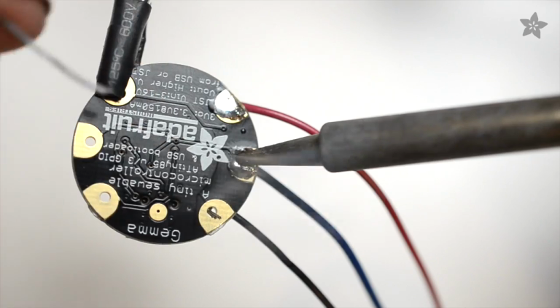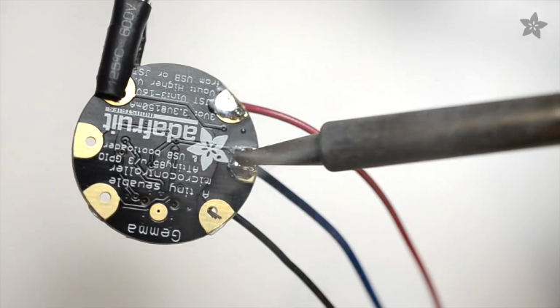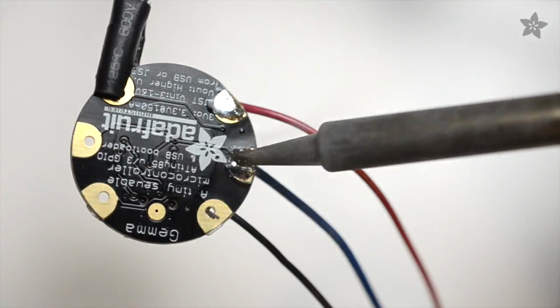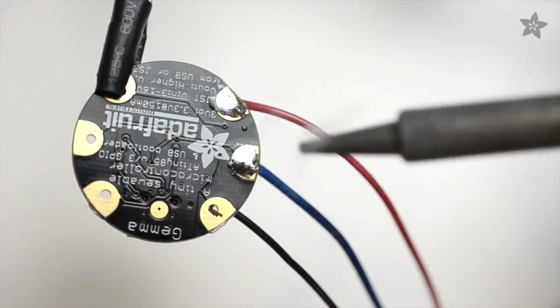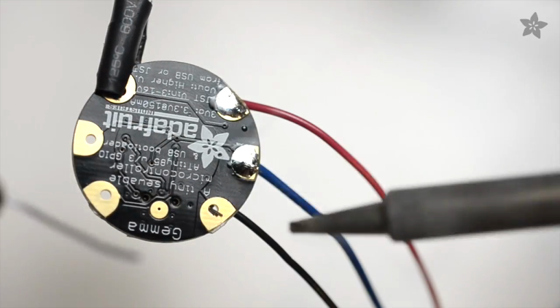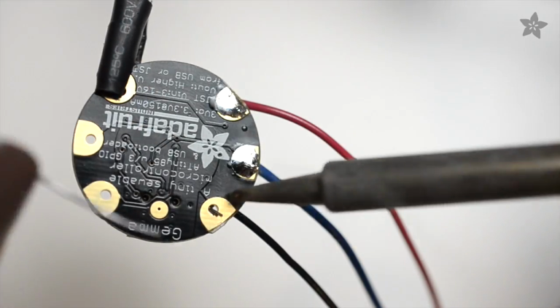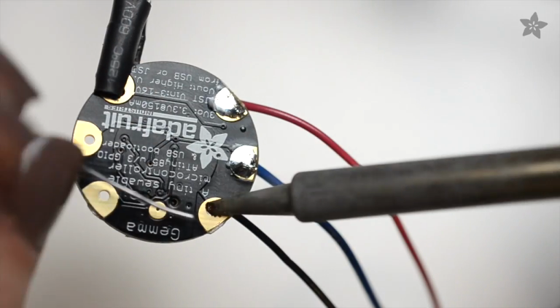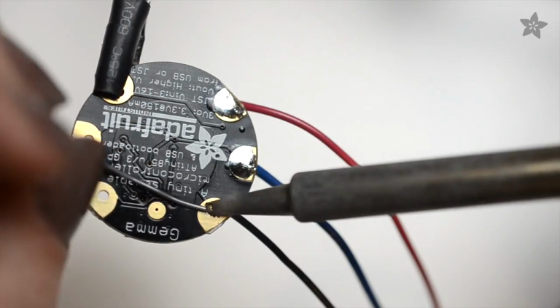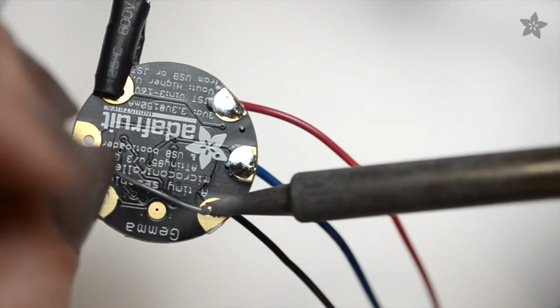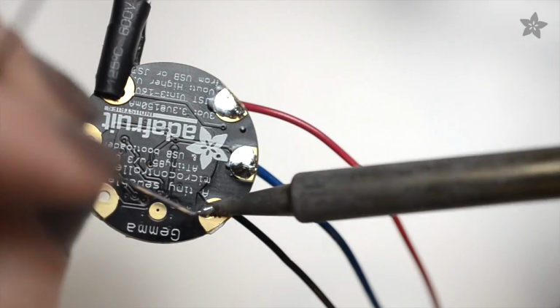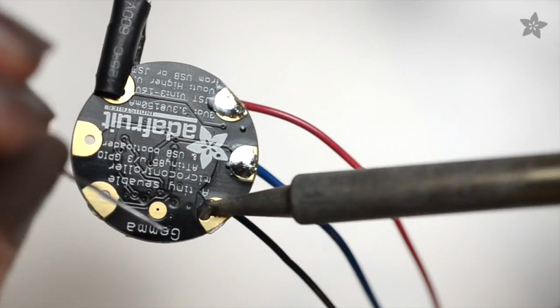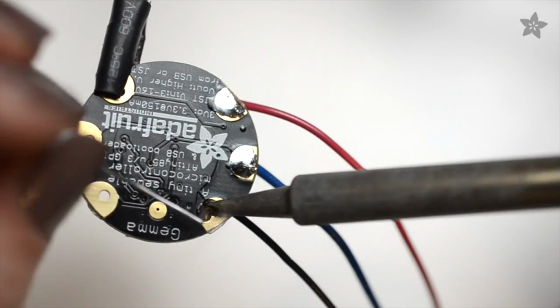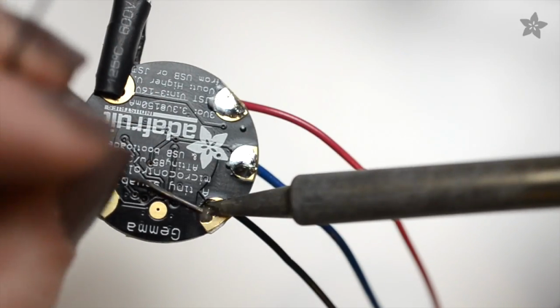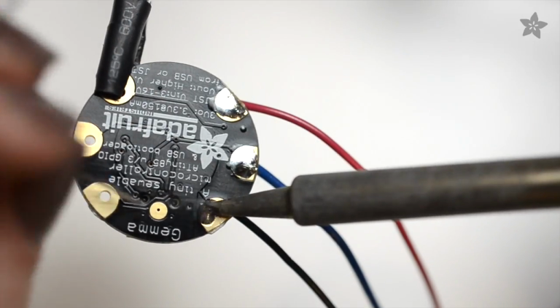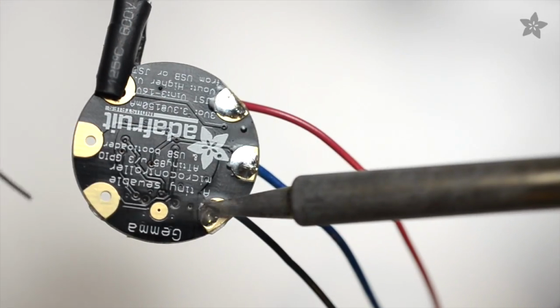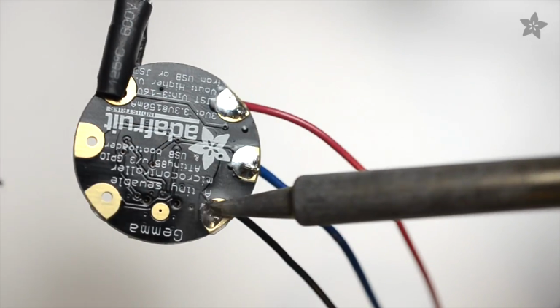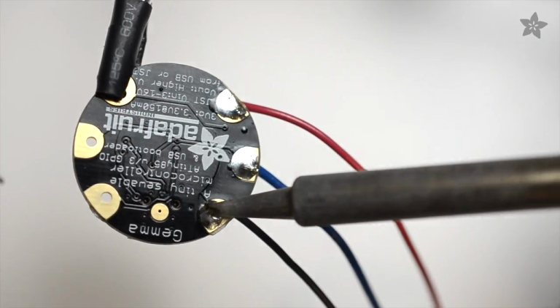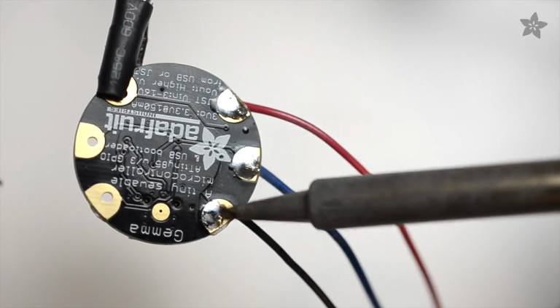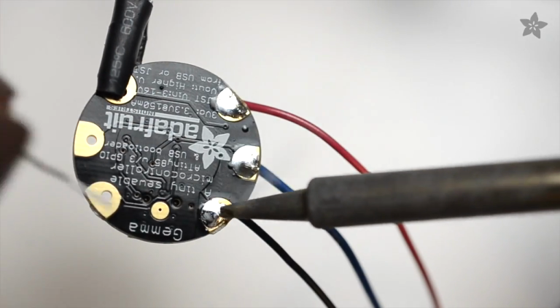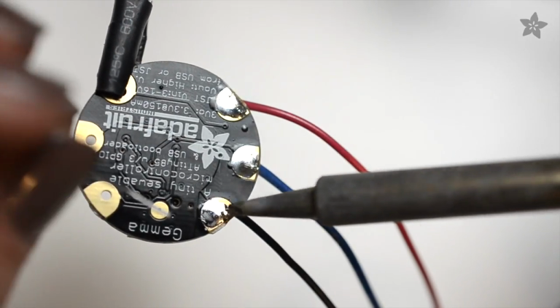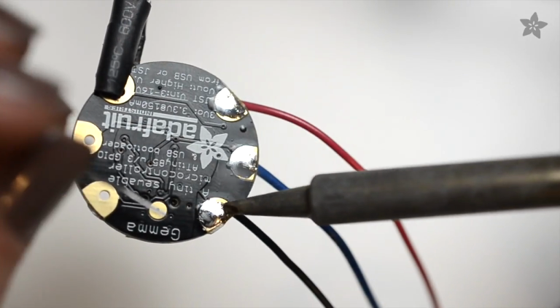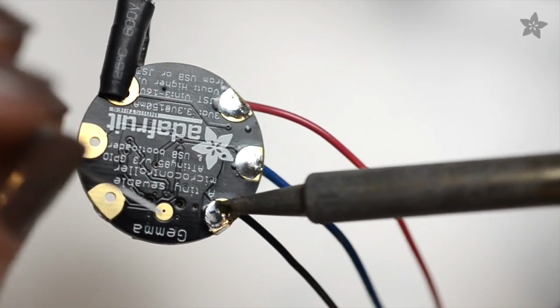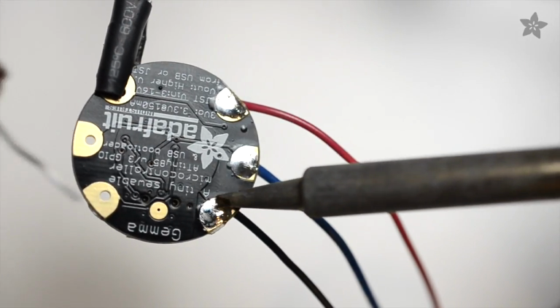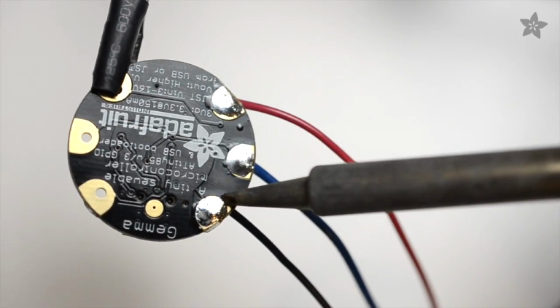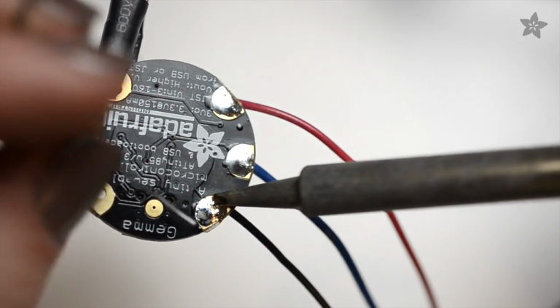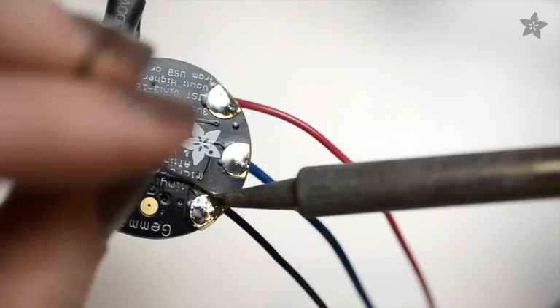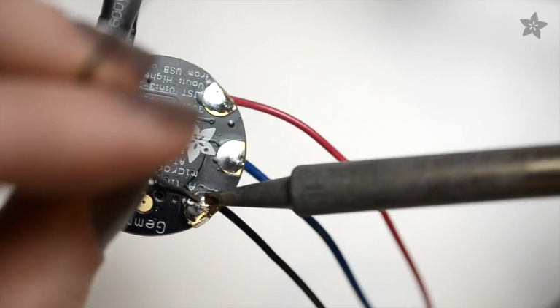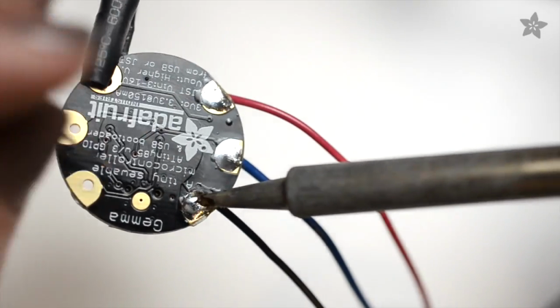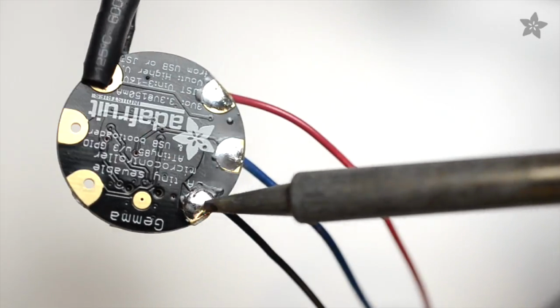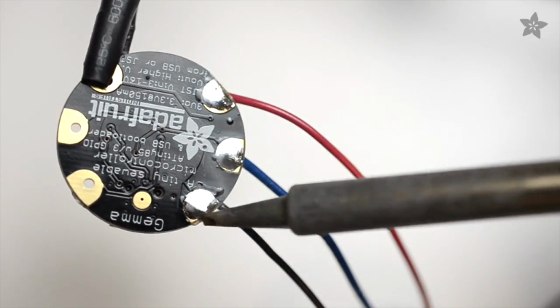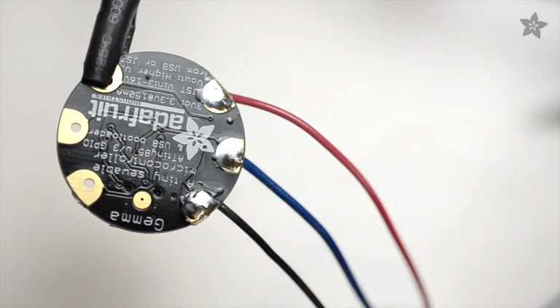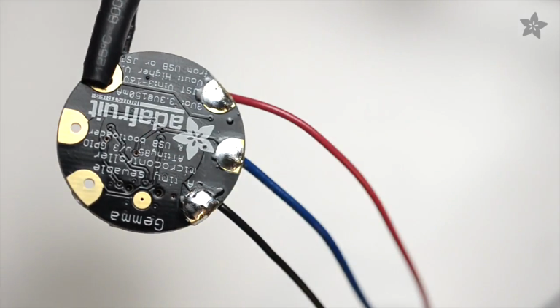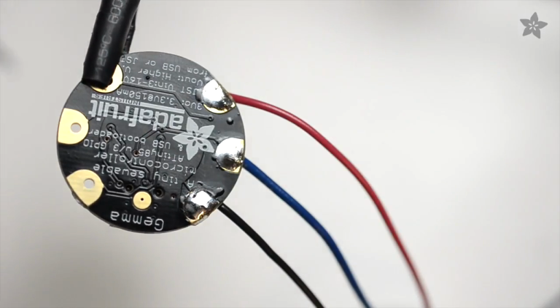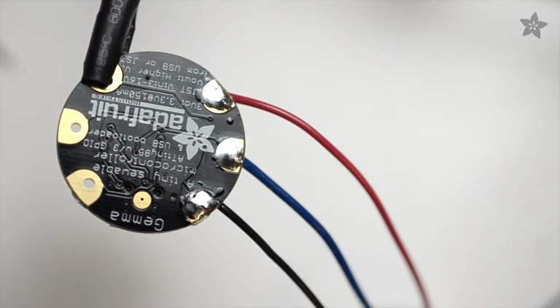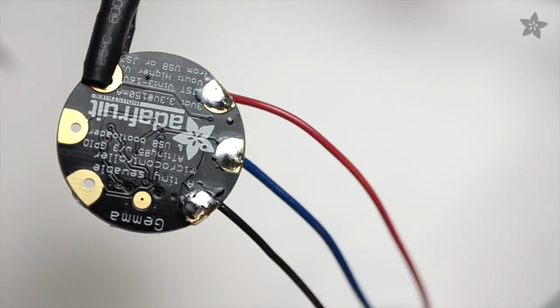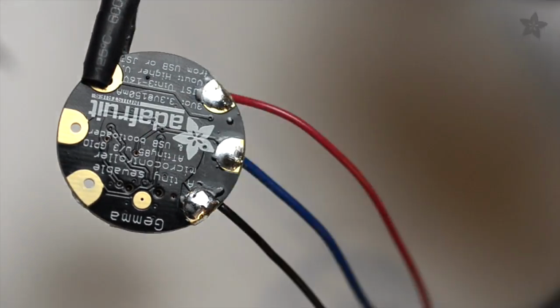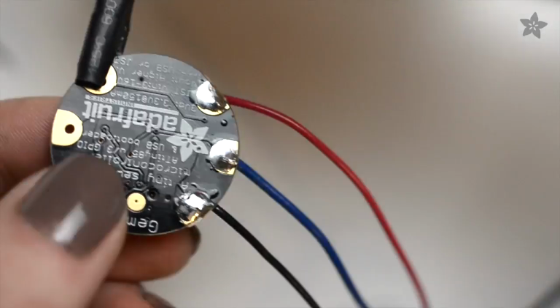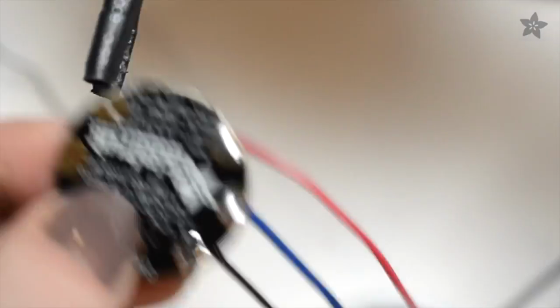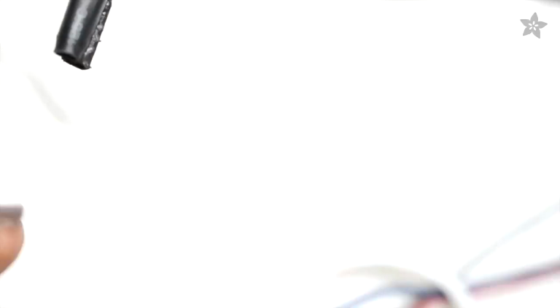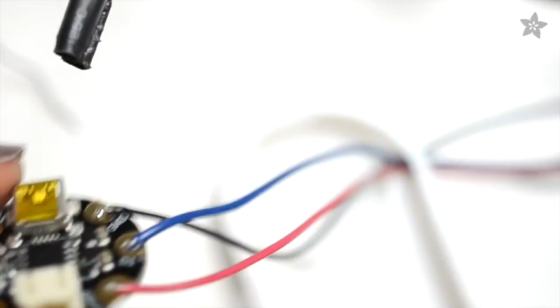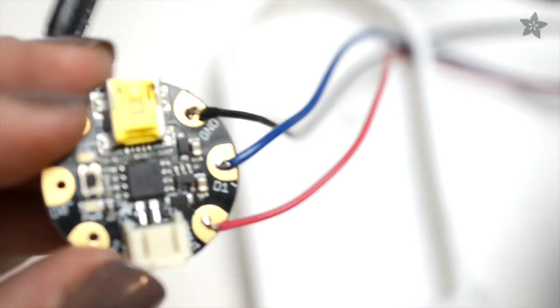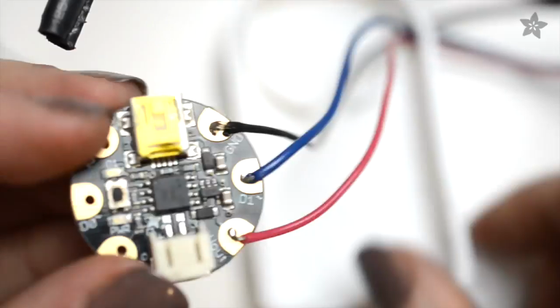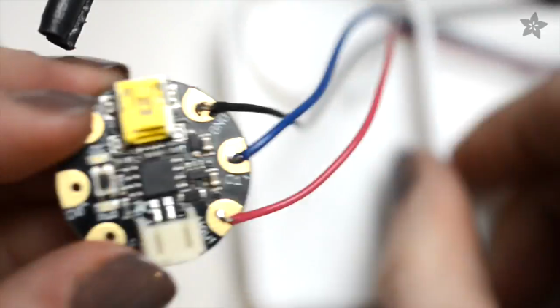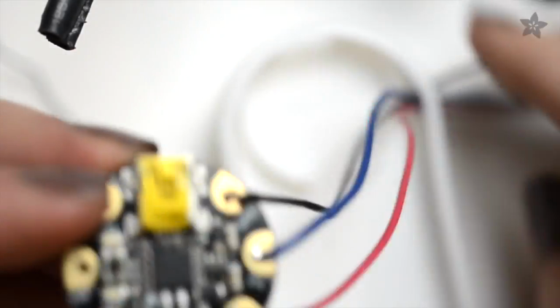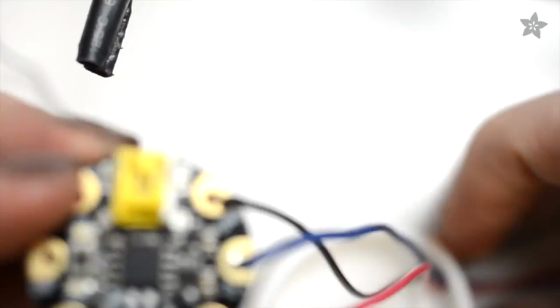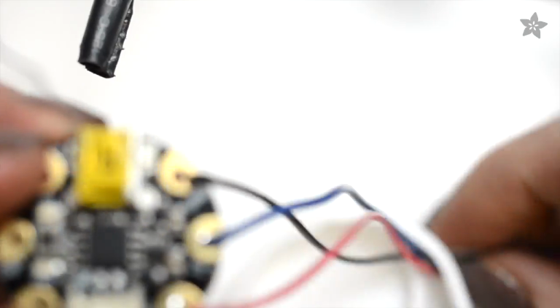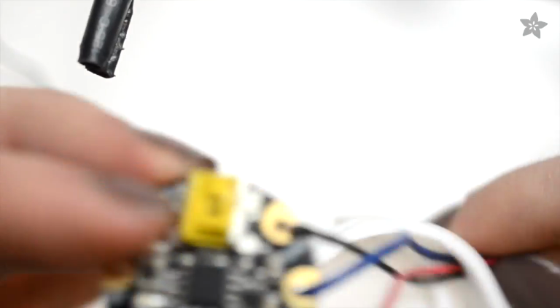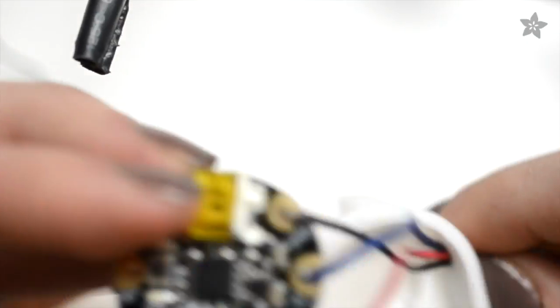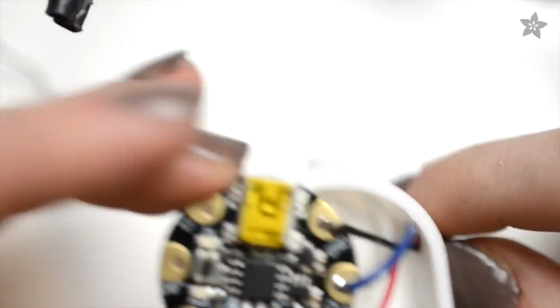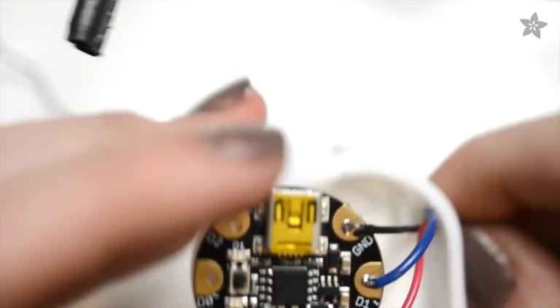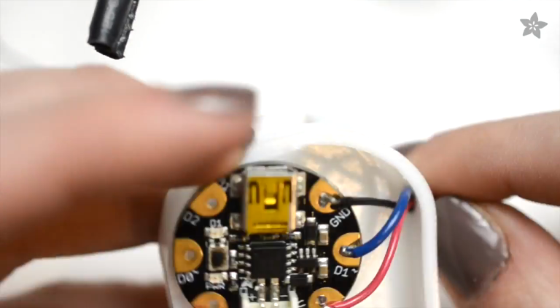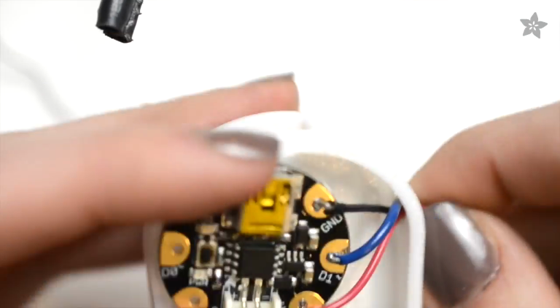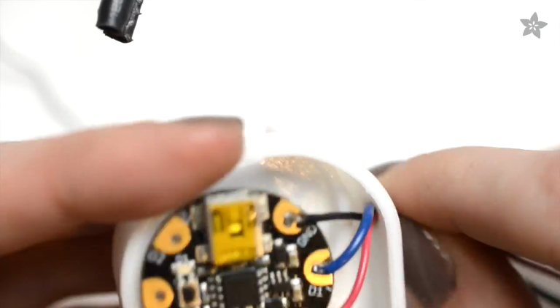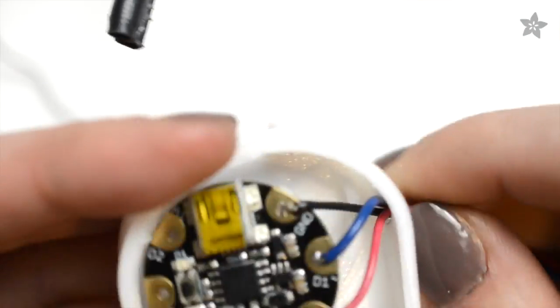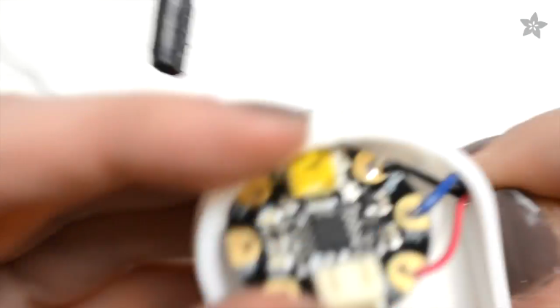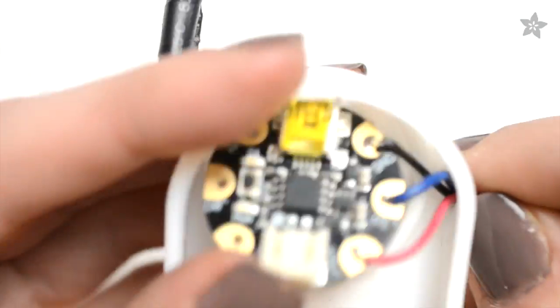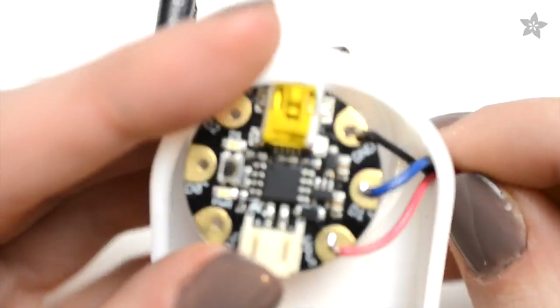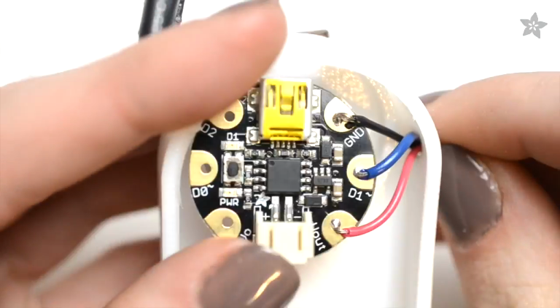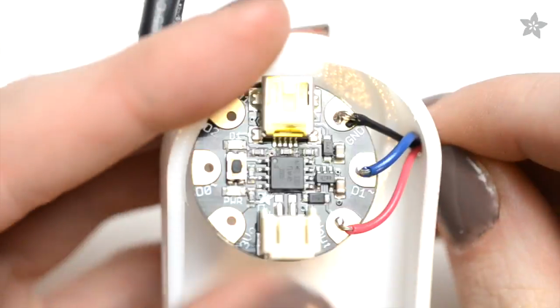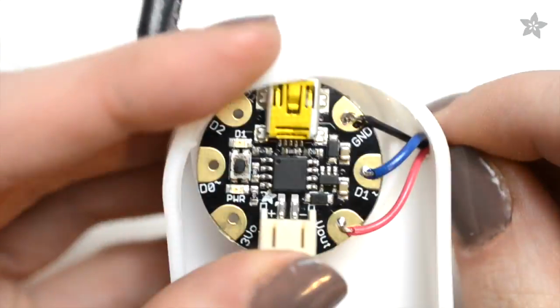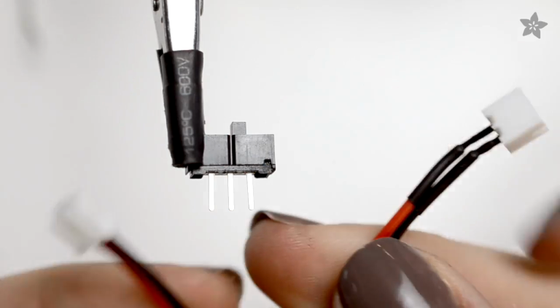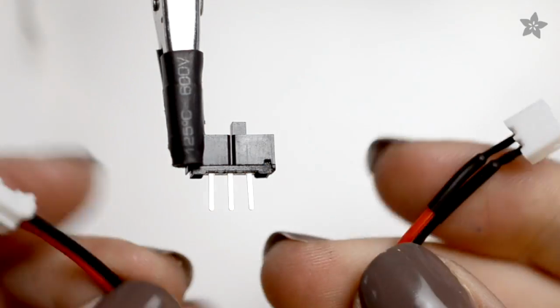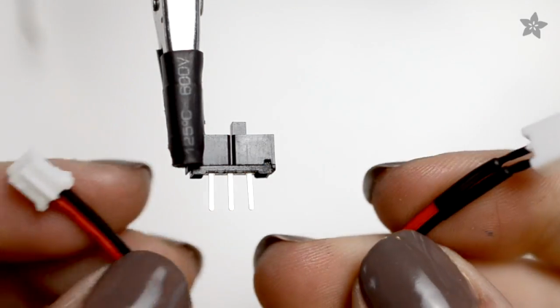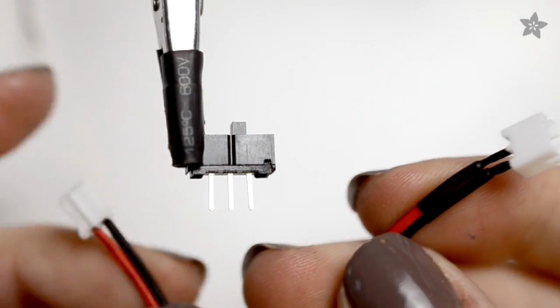Let the glue dry overnight, then connect the wires up to Gemma, the tiny microcontroller that will control the colors and animations of the LEDs.